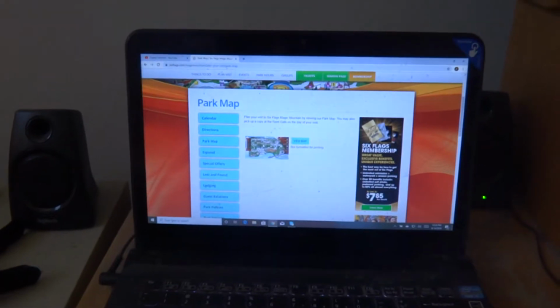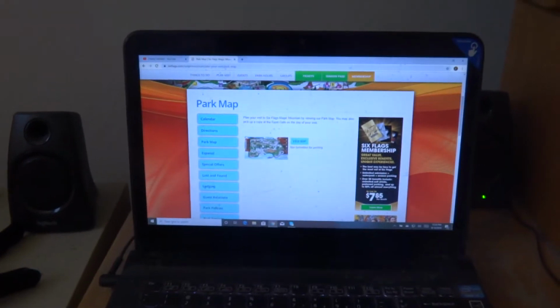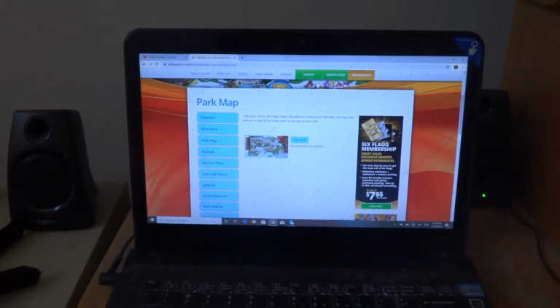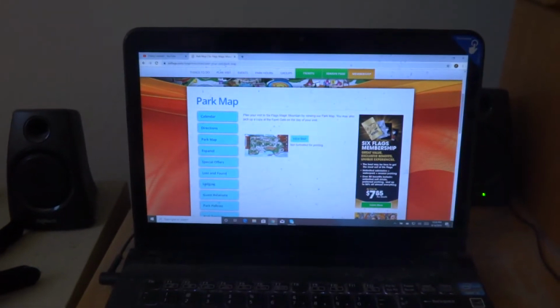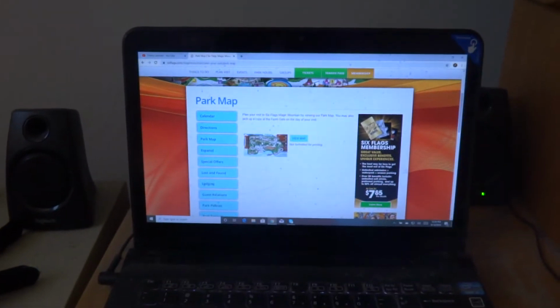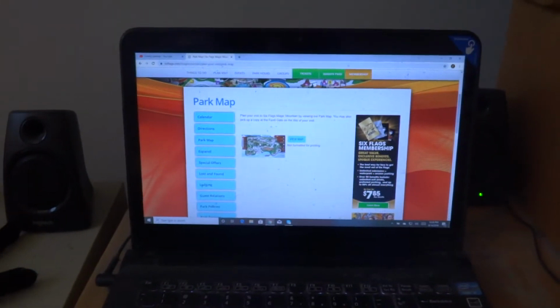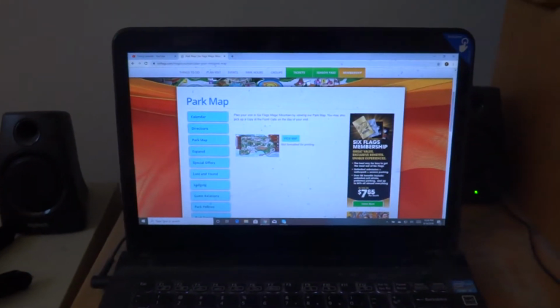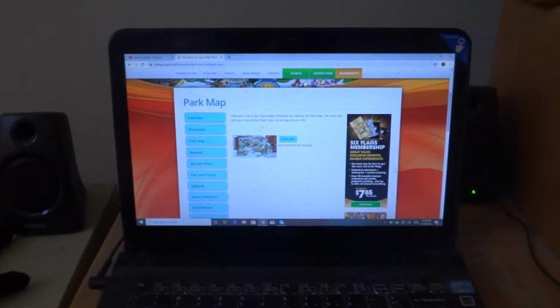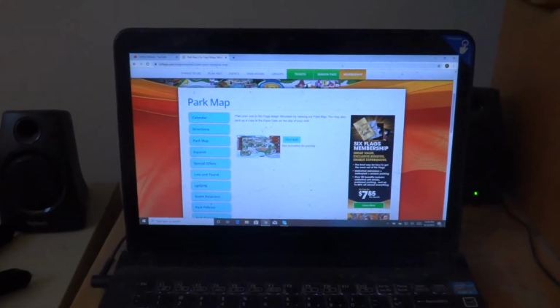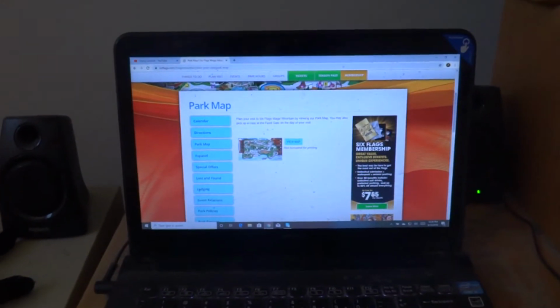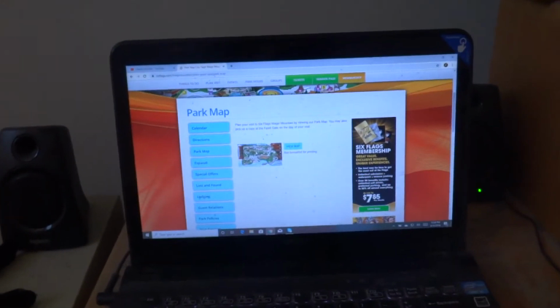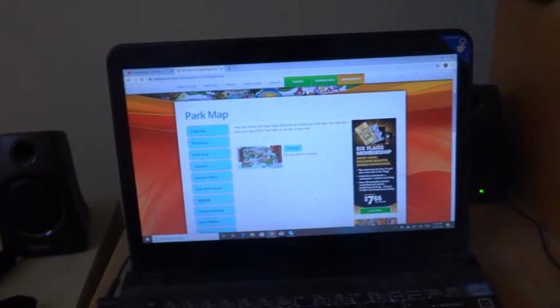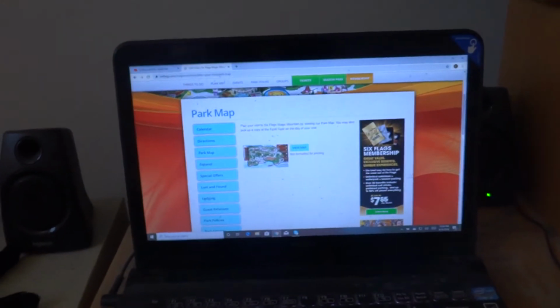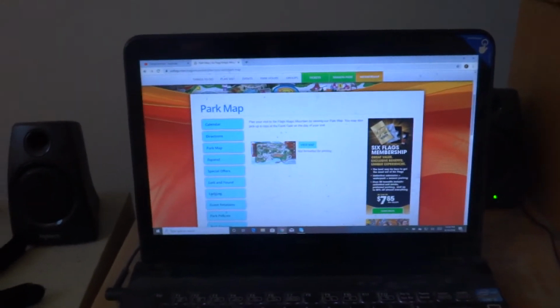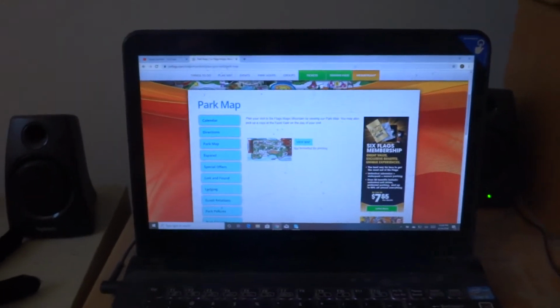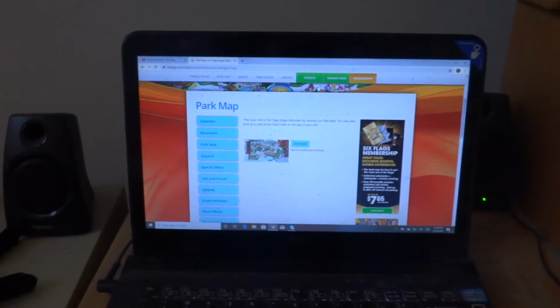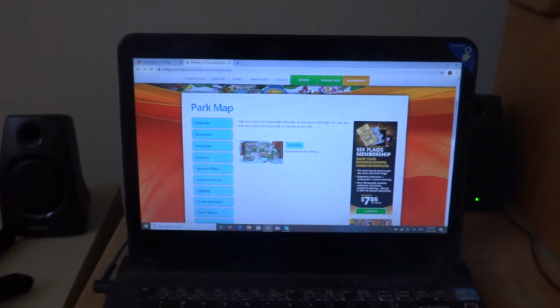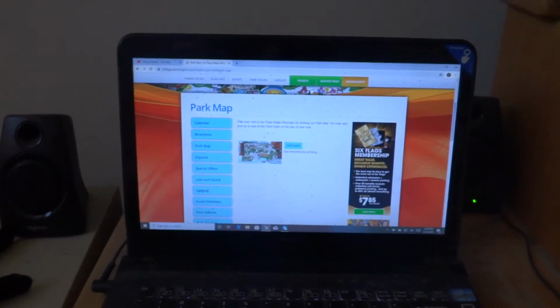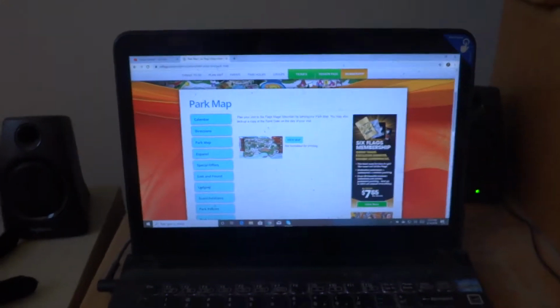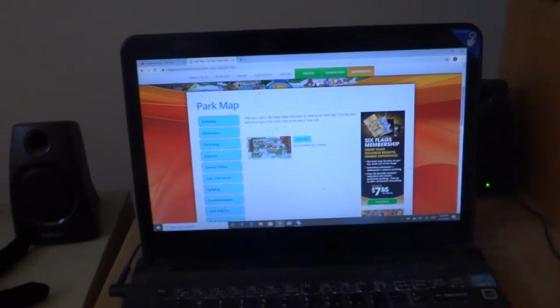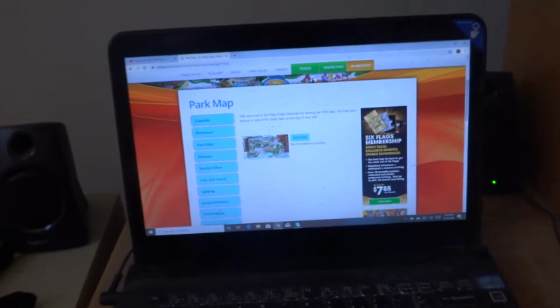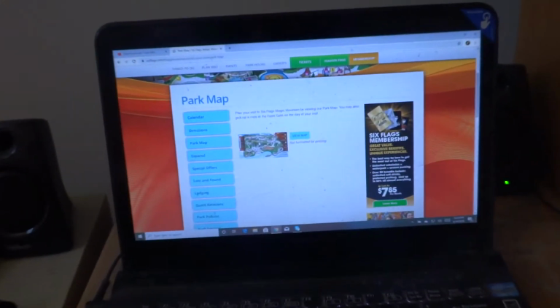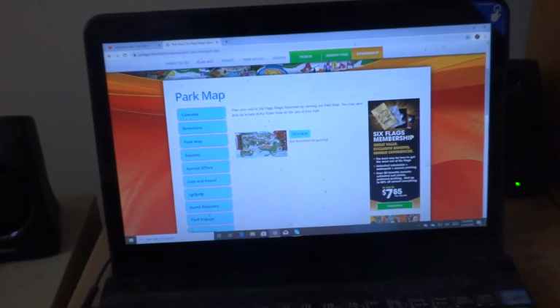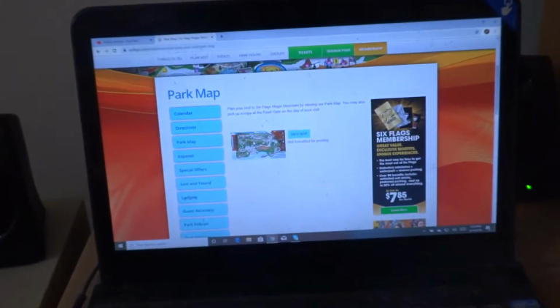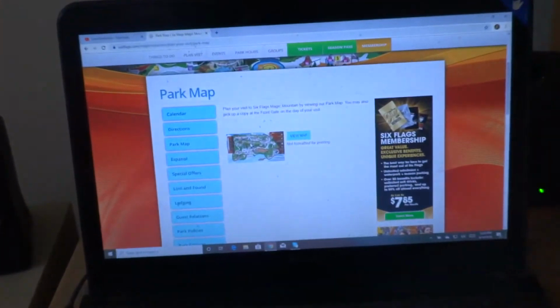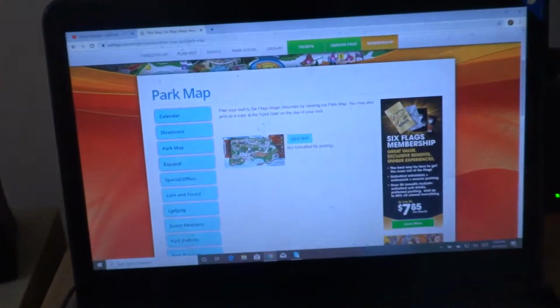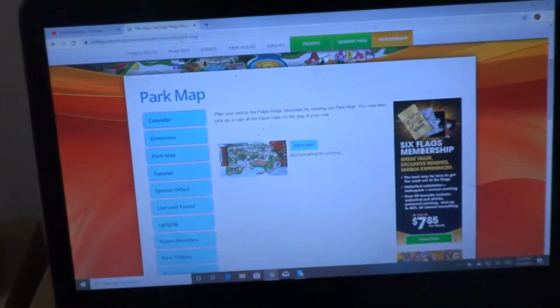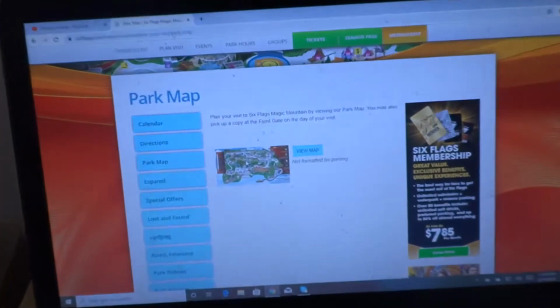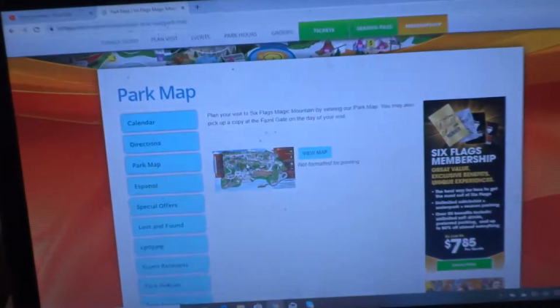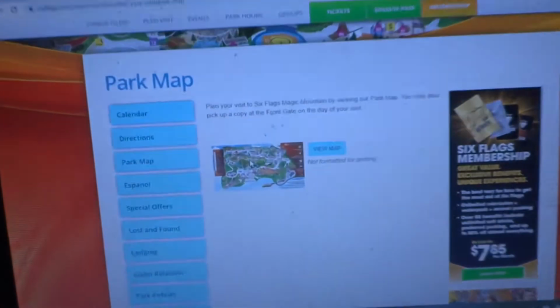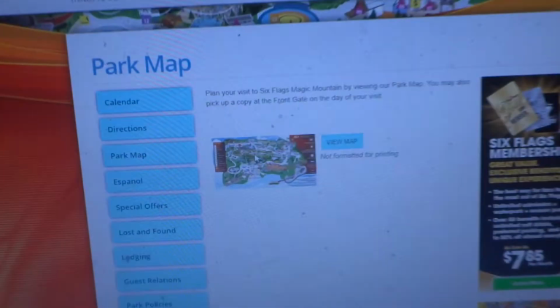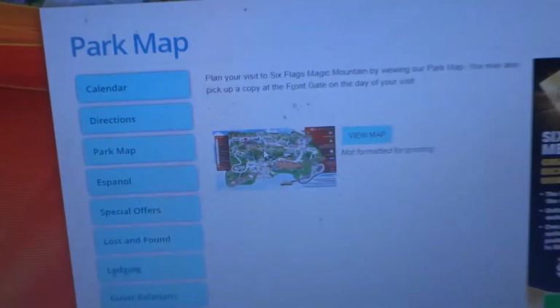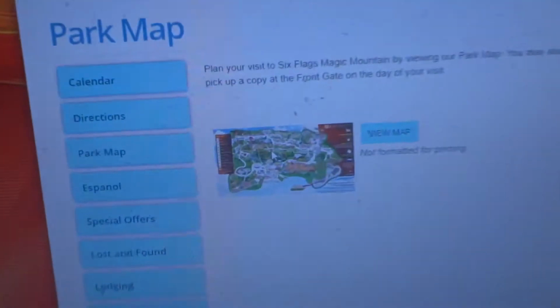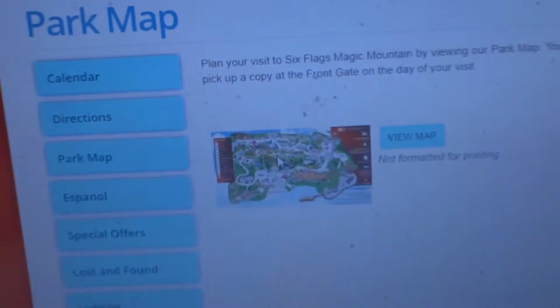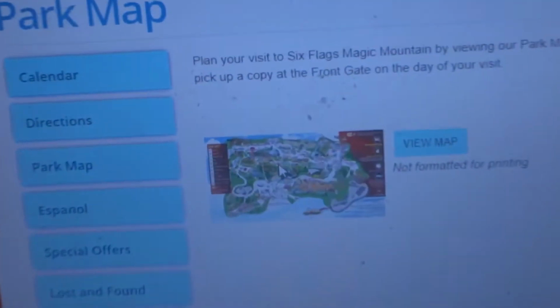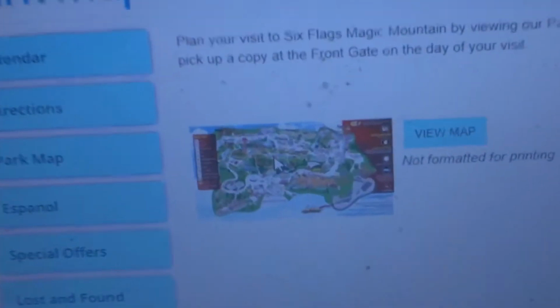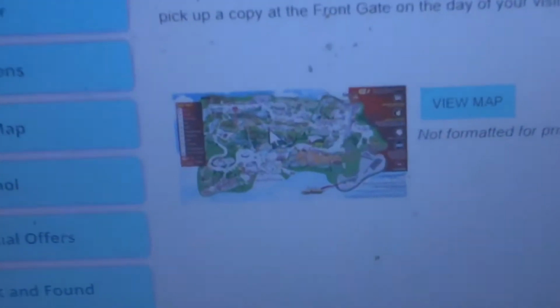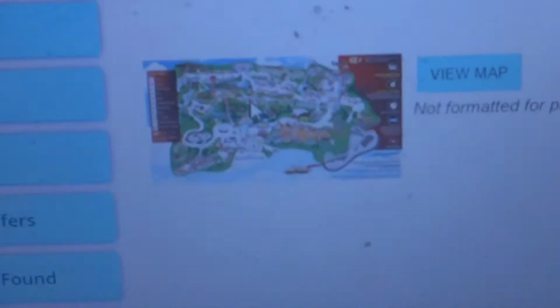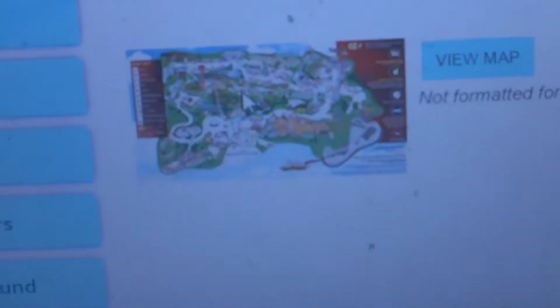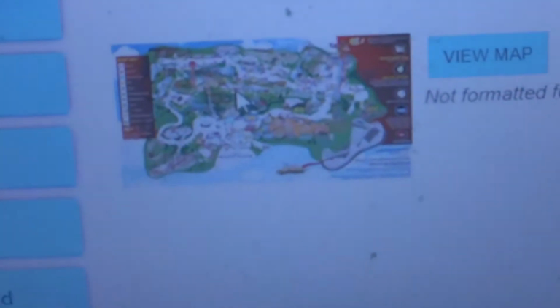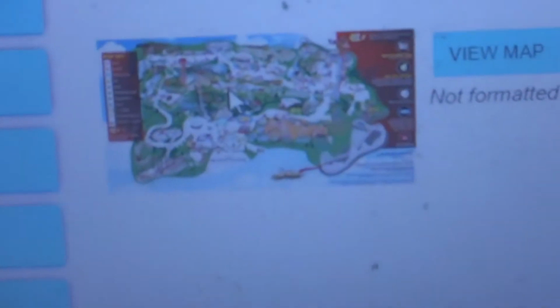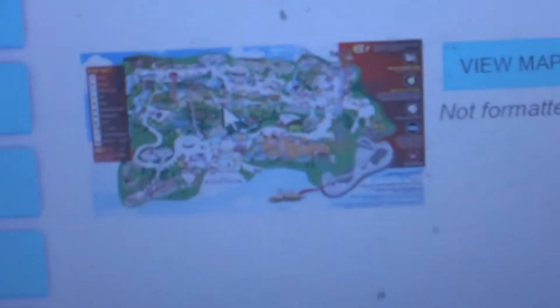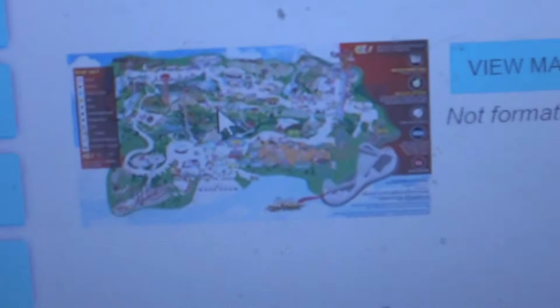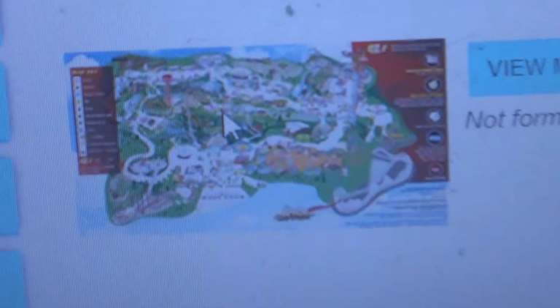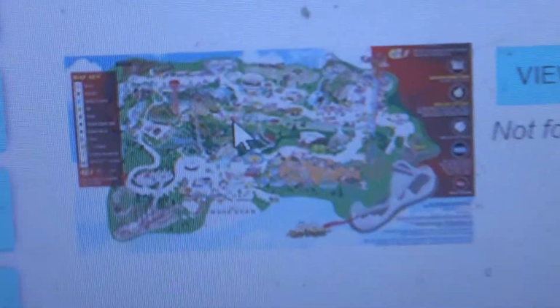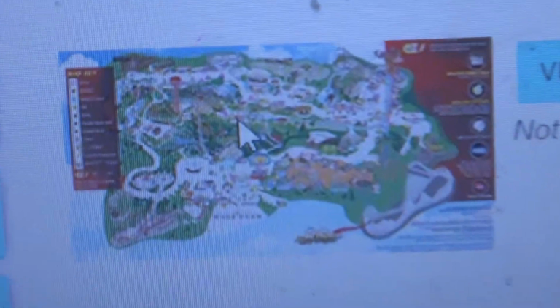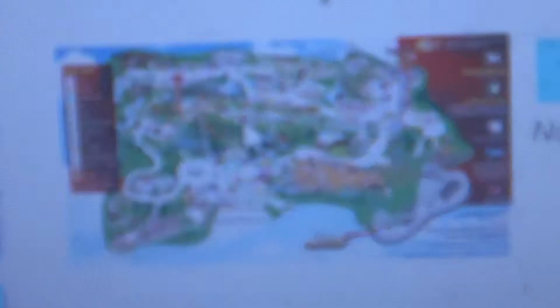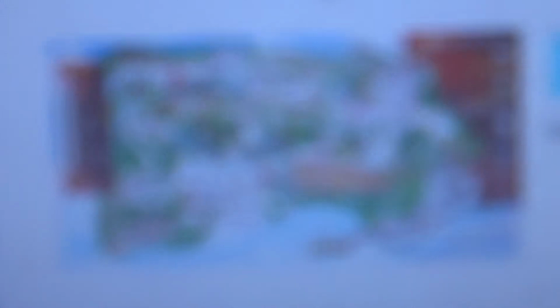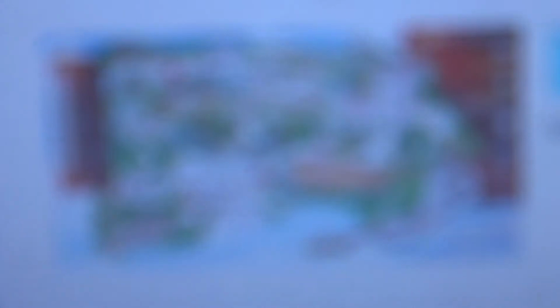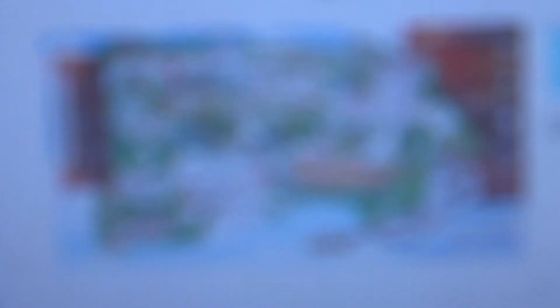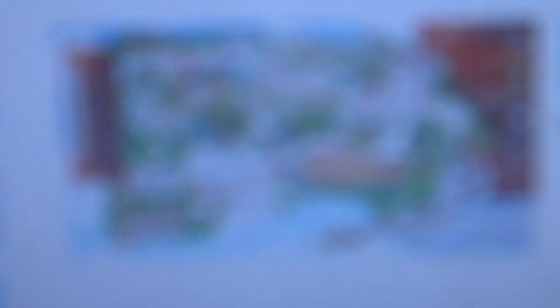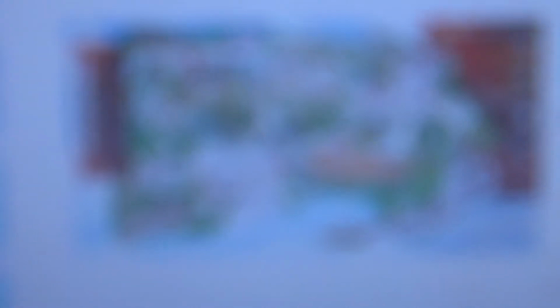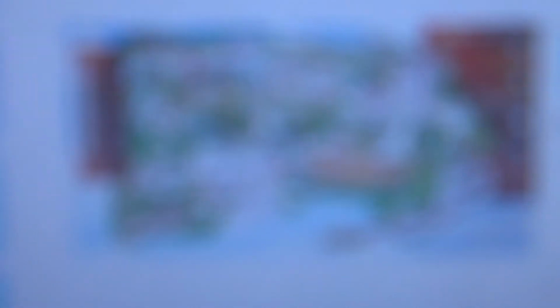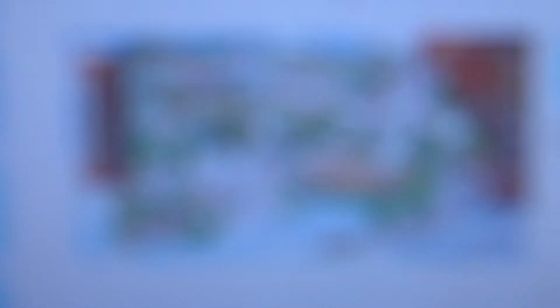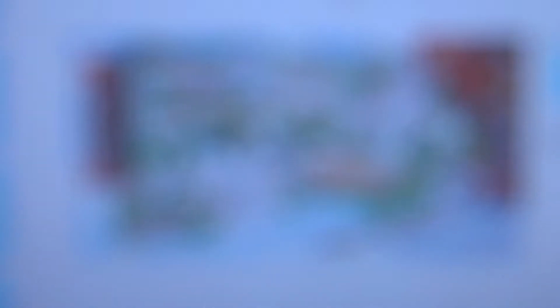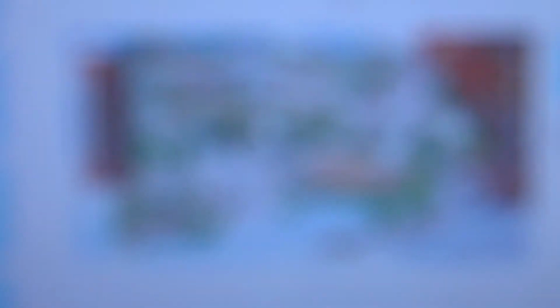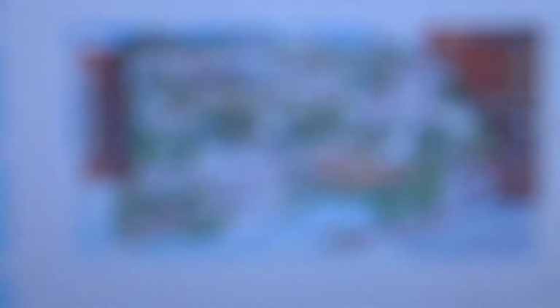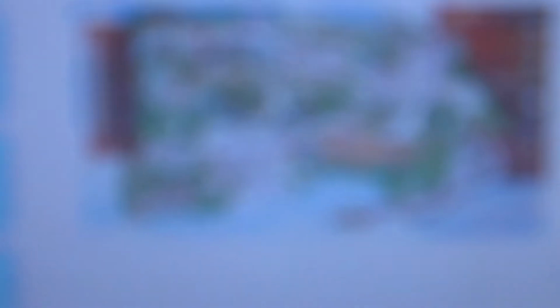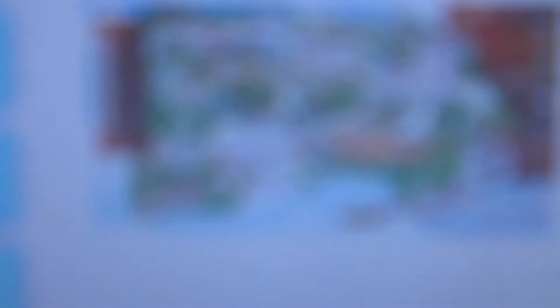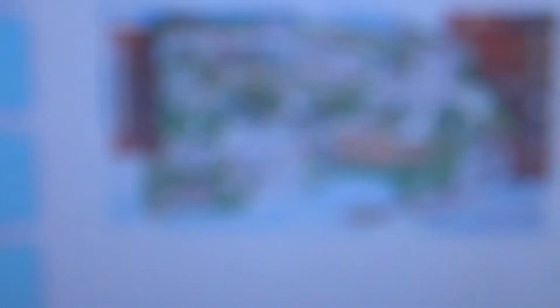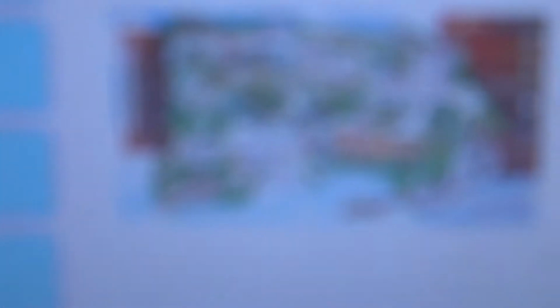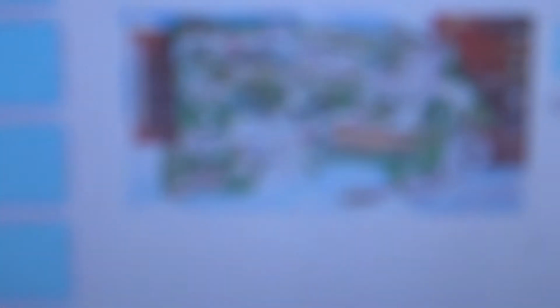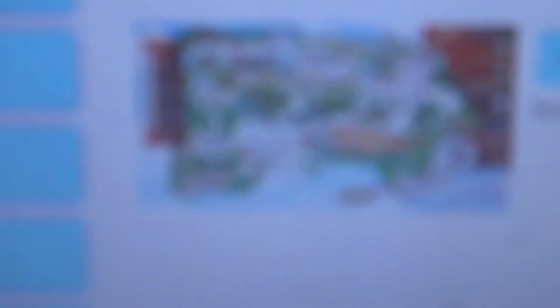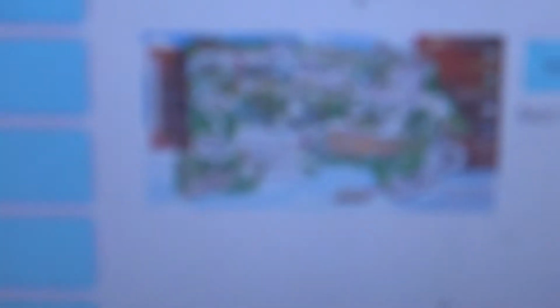Alright, this is a park map of Six Flags Magic Mountain in Valencia, California.